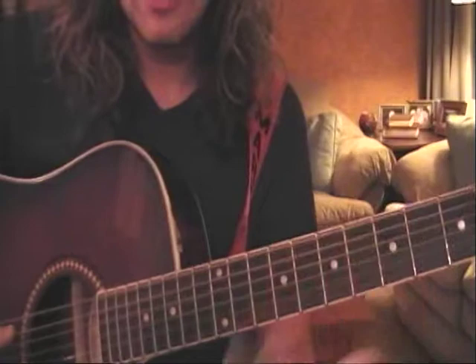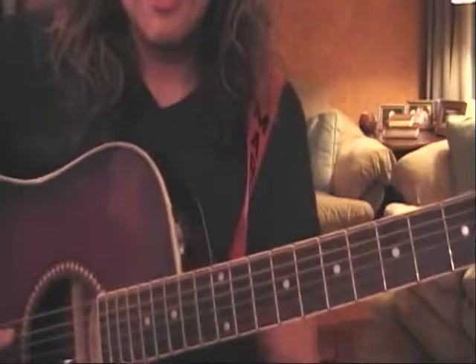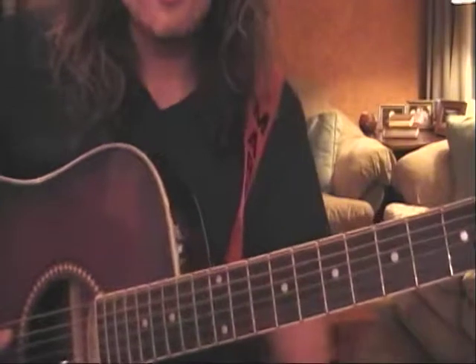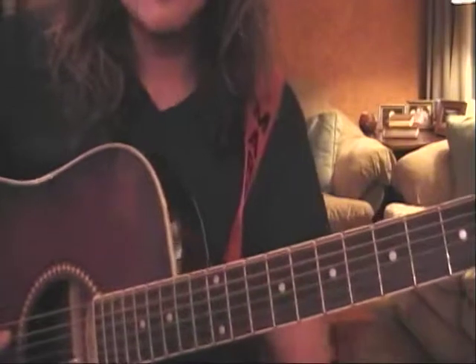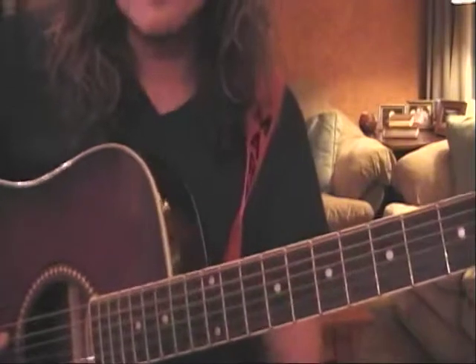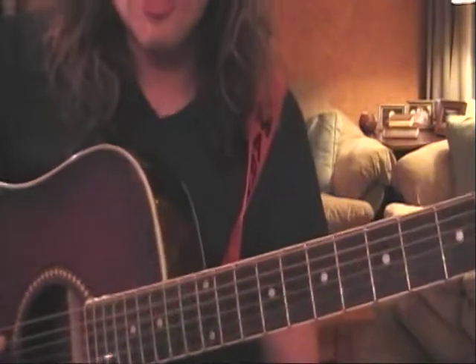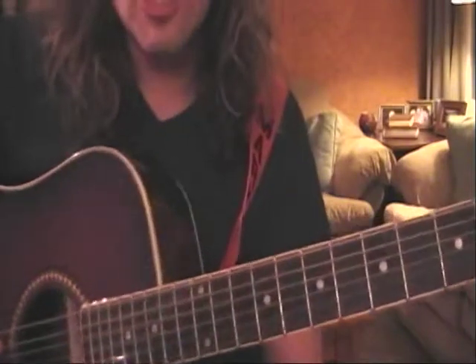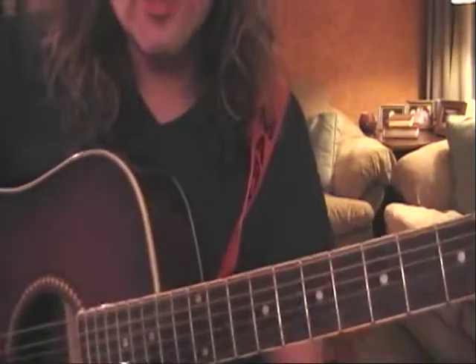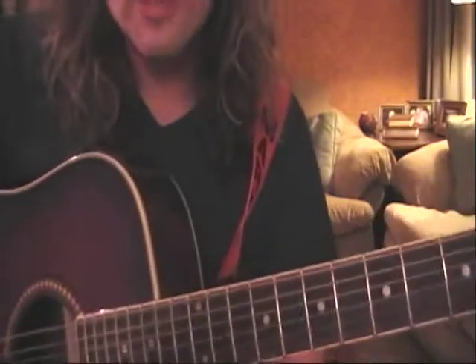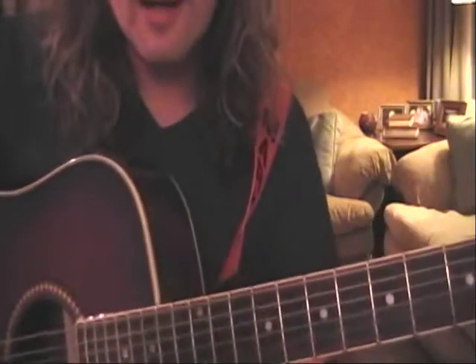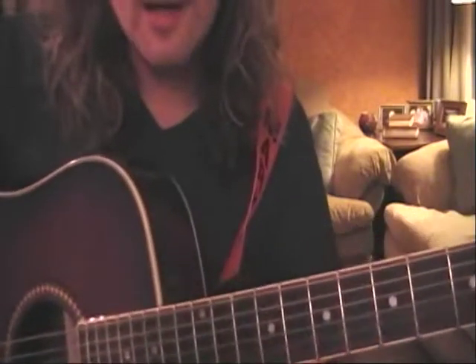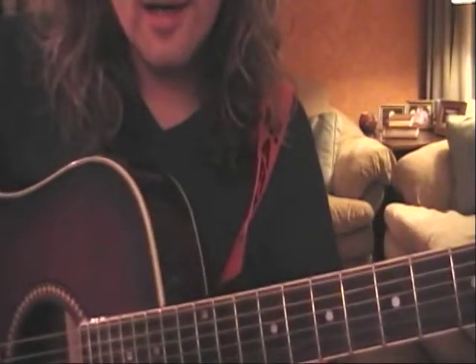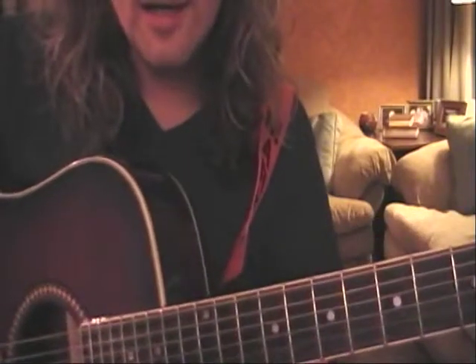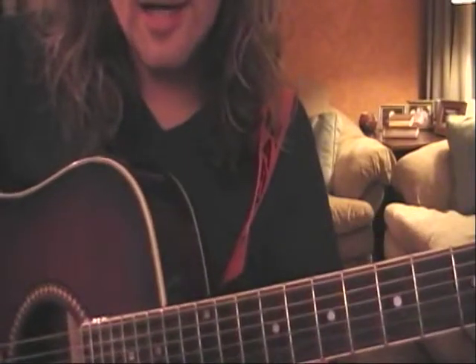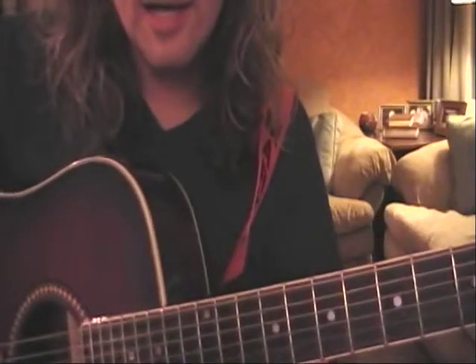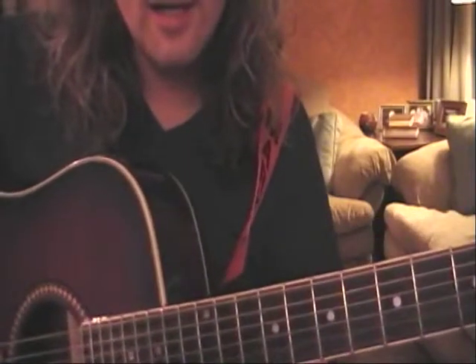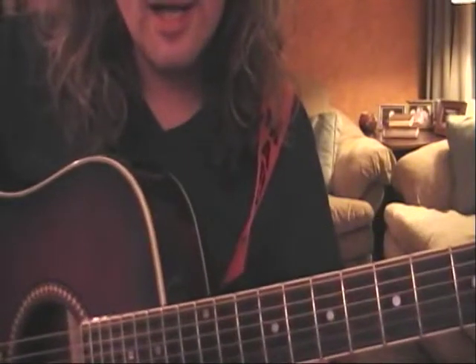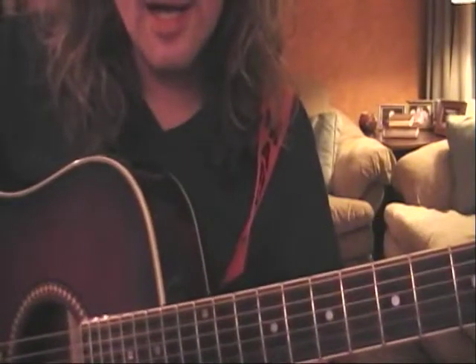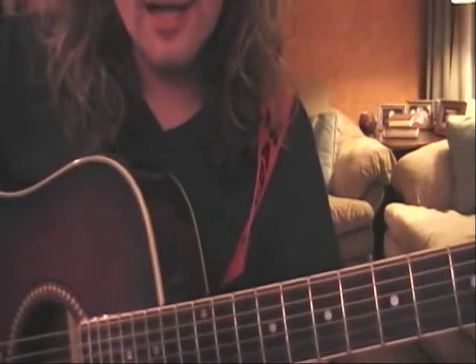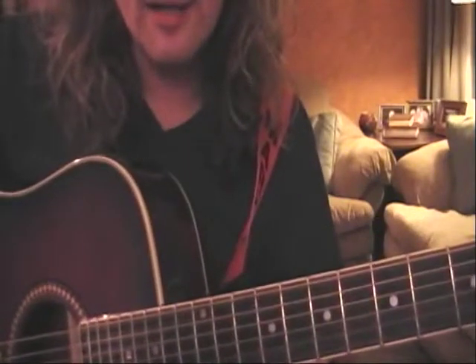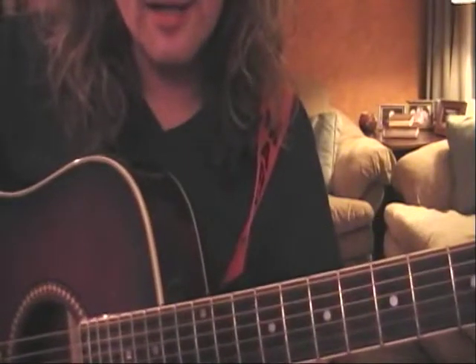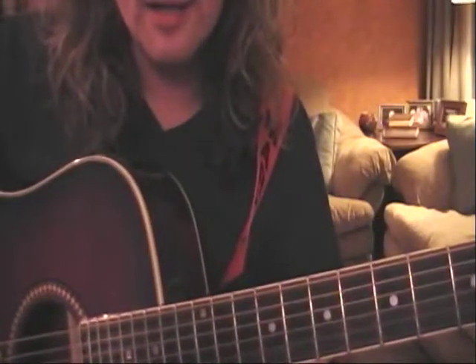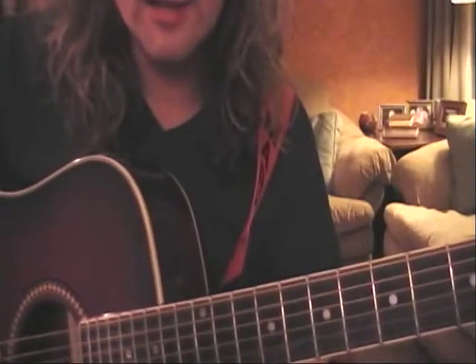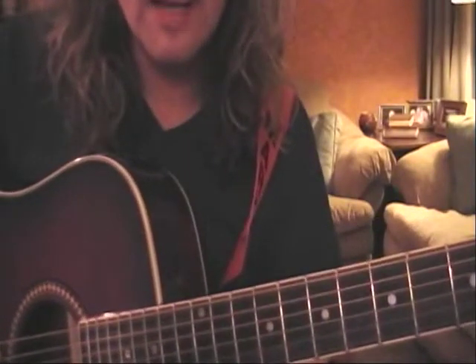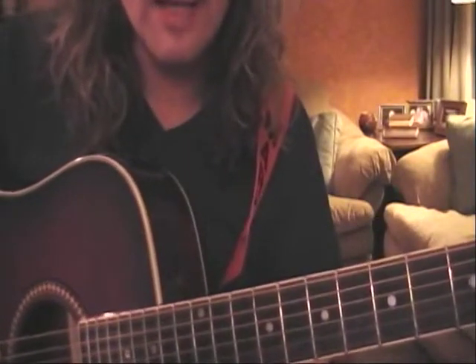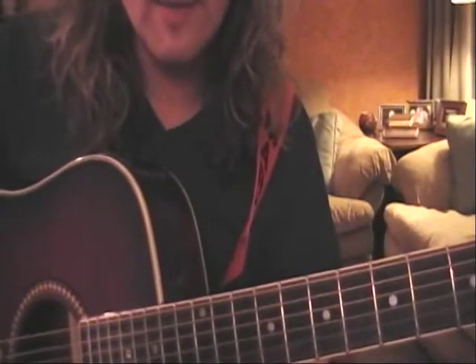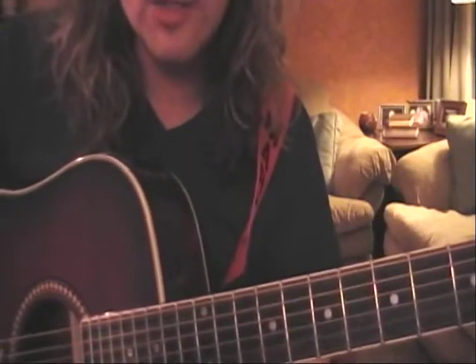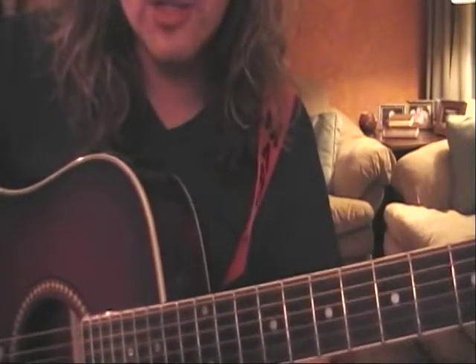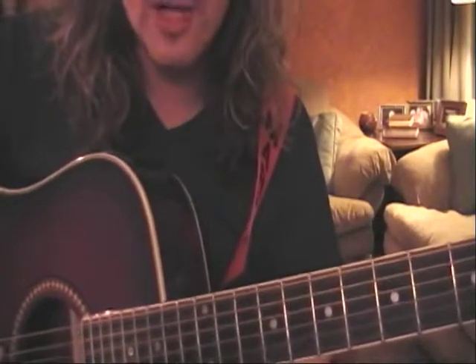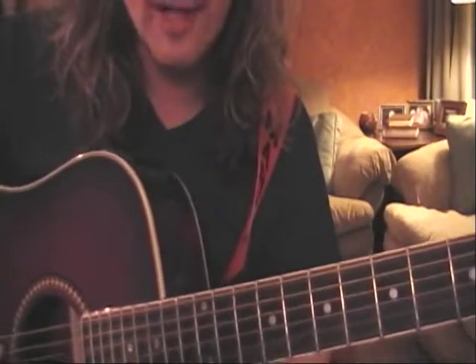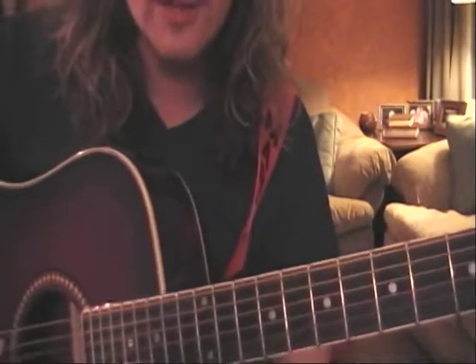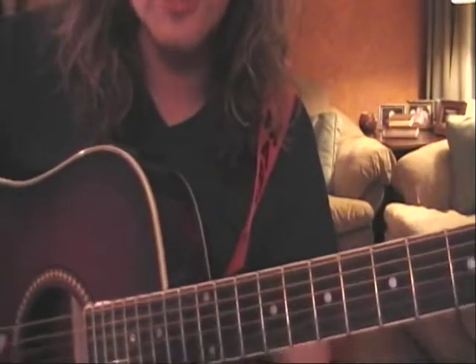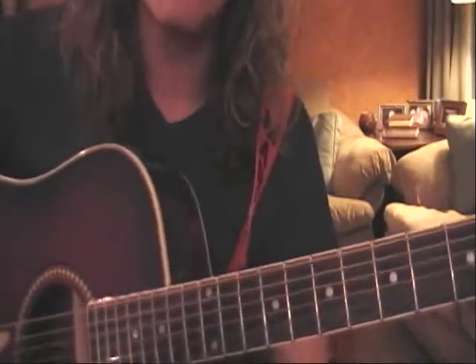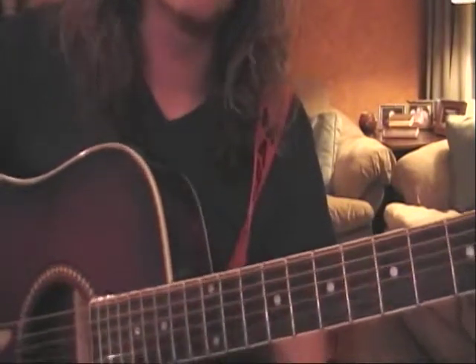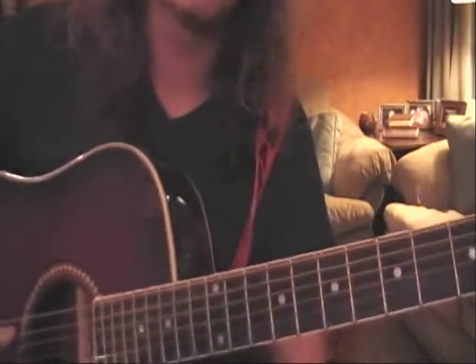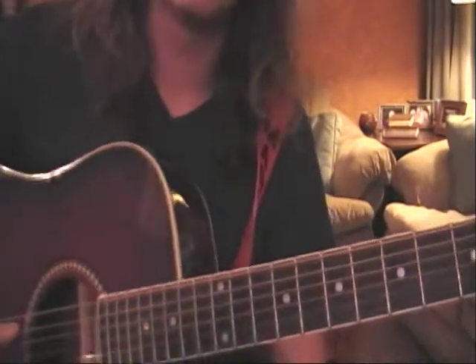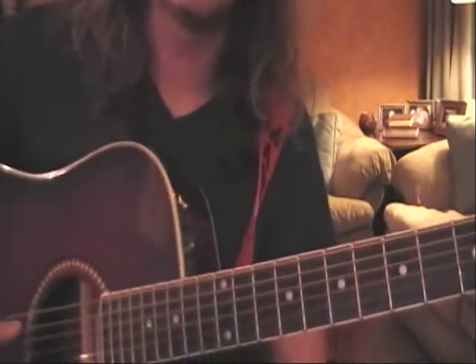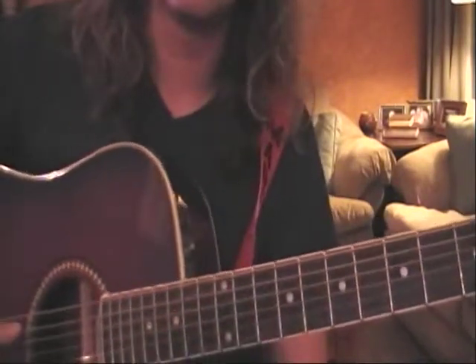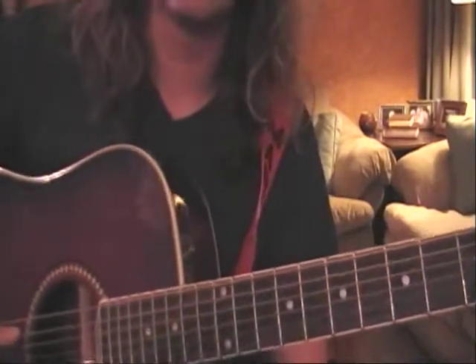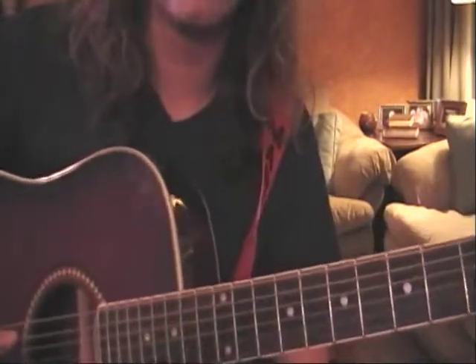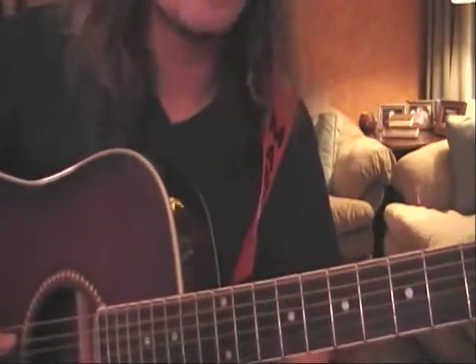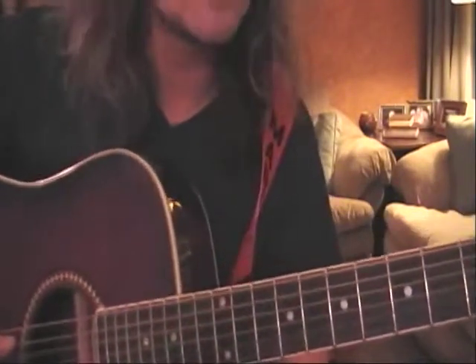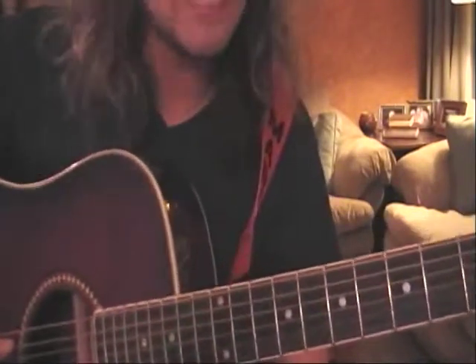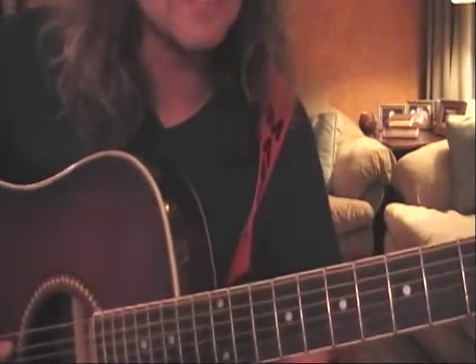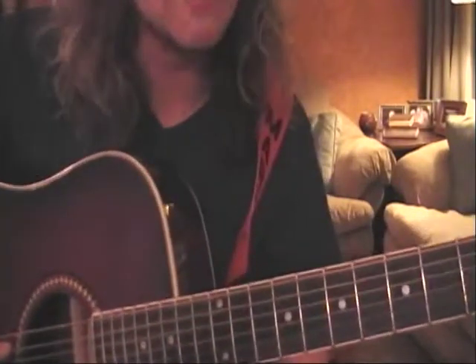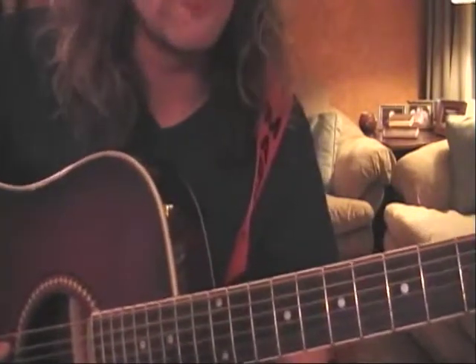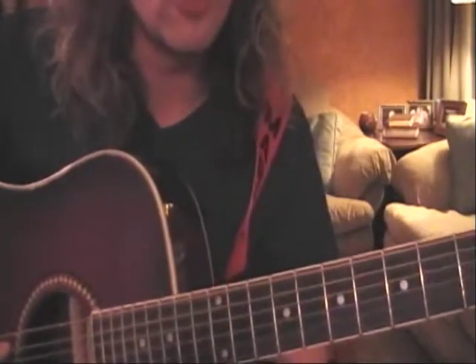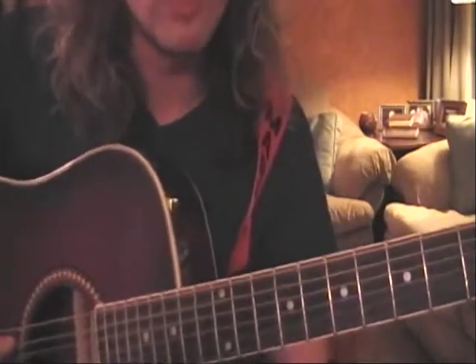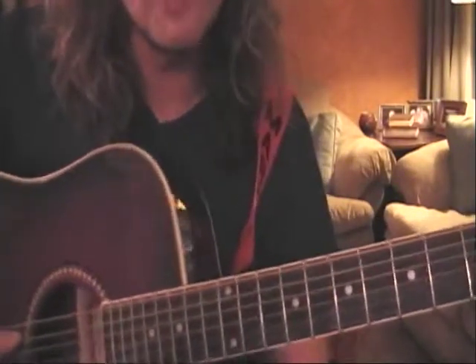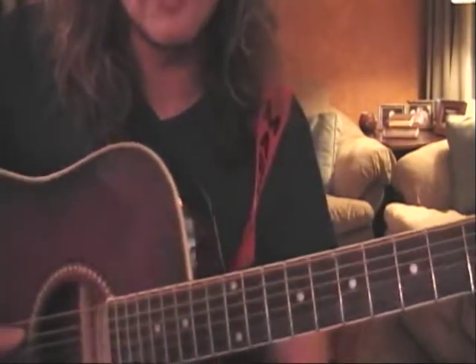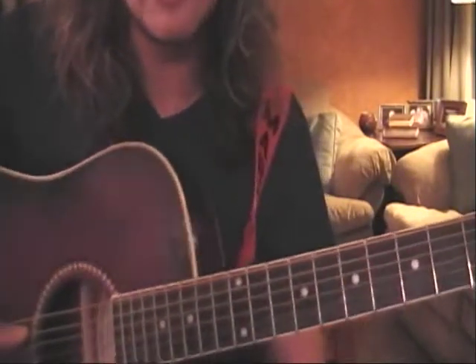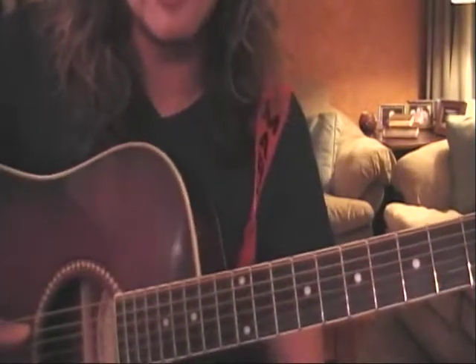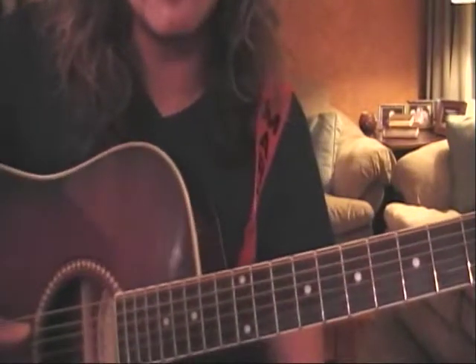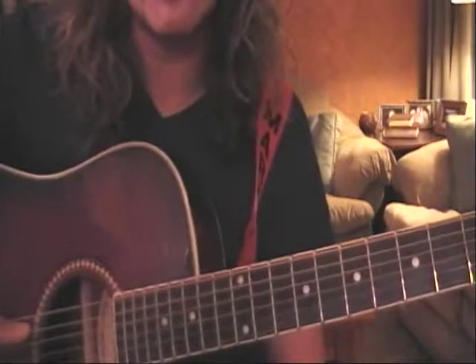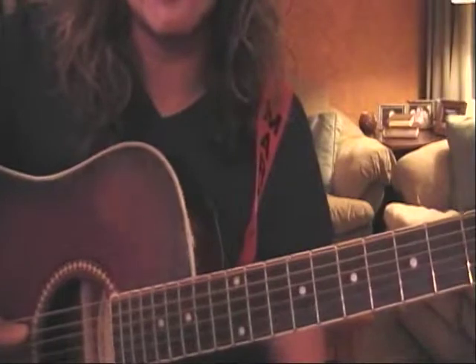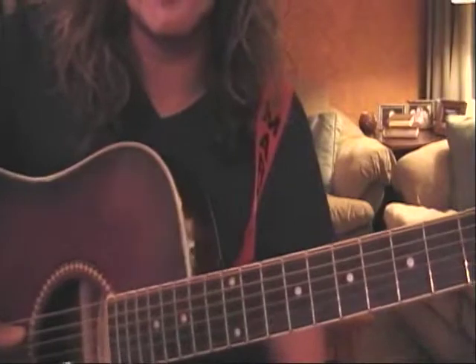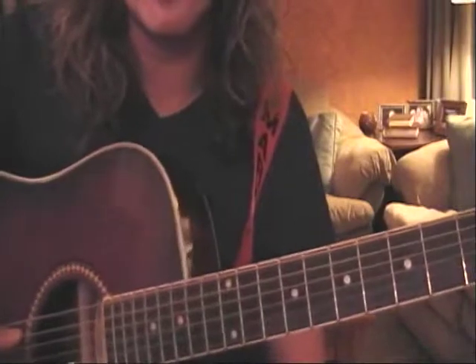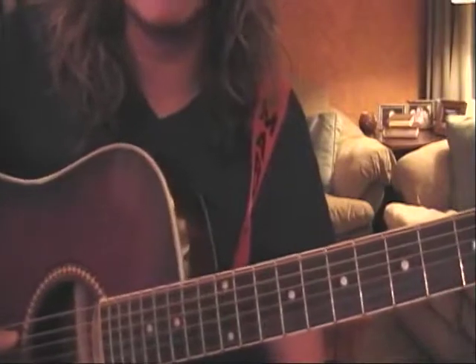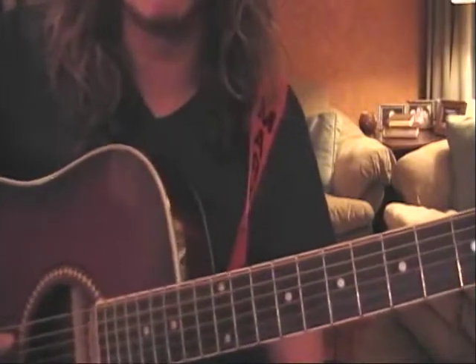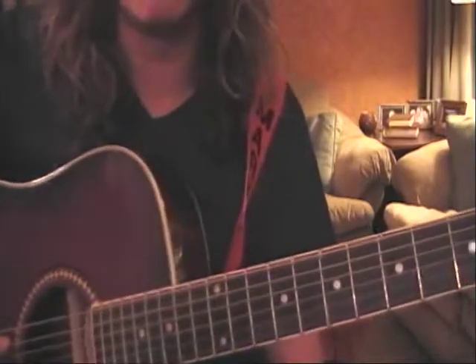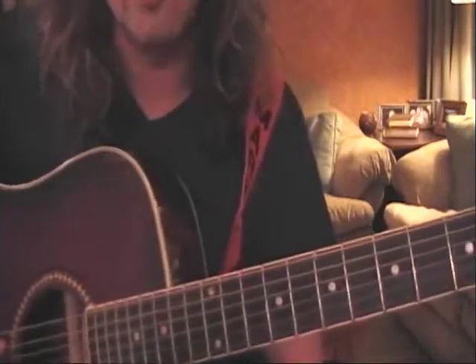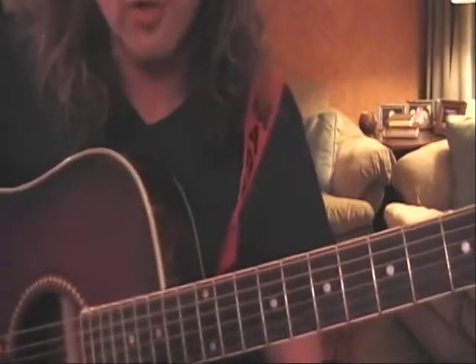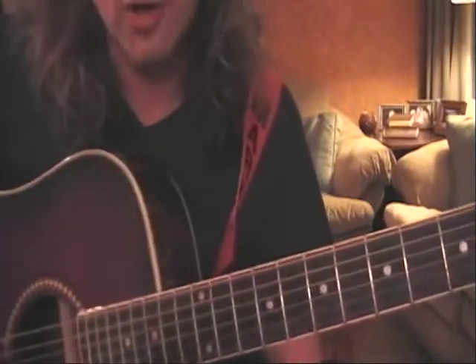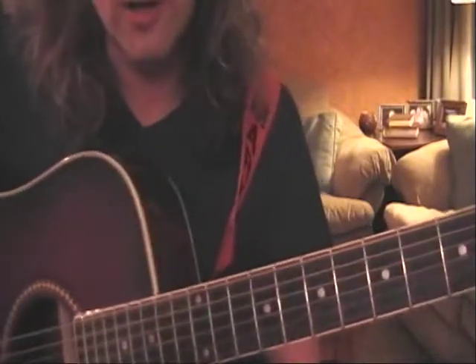This song goes on and on and on, and the dynamics change. If you know anybody who plays saxophone, it might be a good opportunity to give them a phone call.